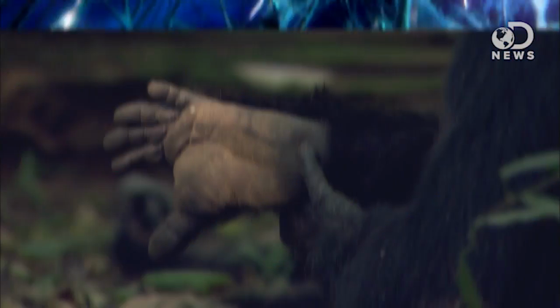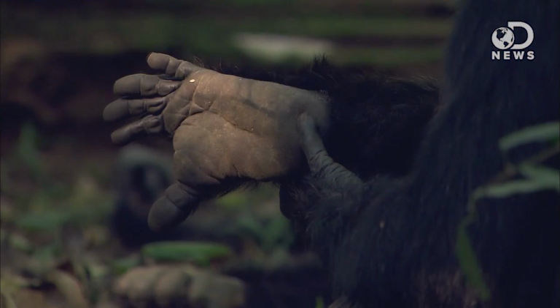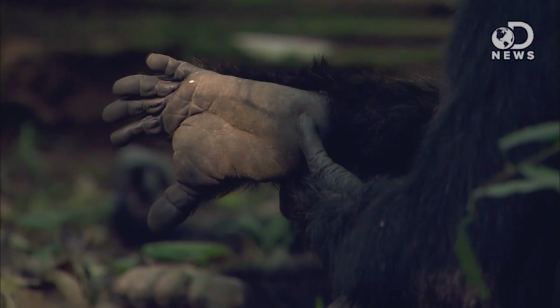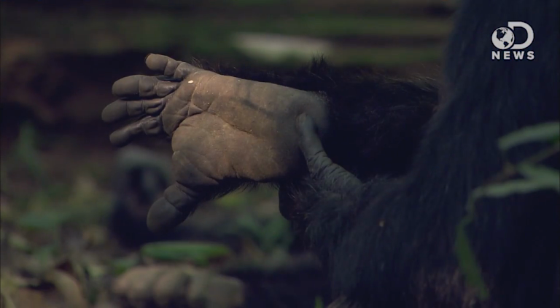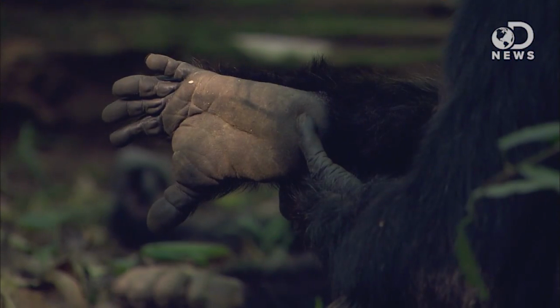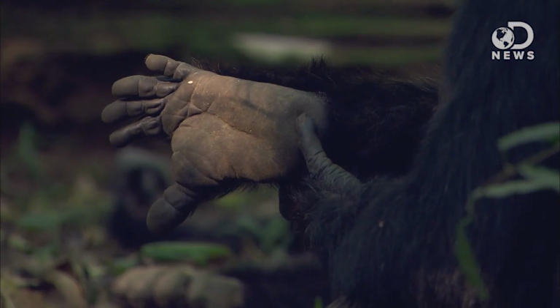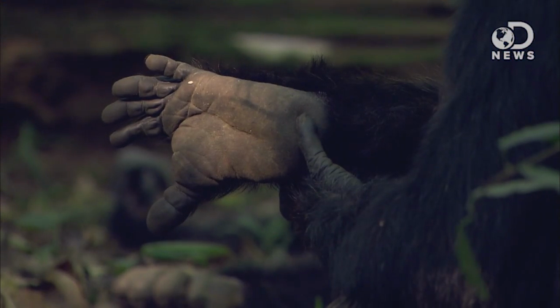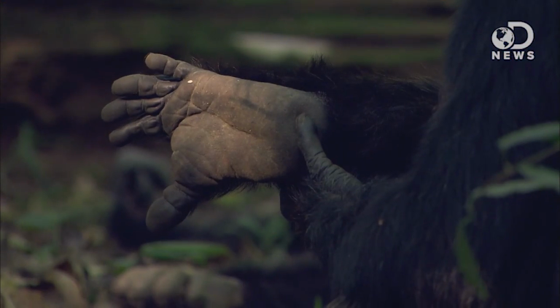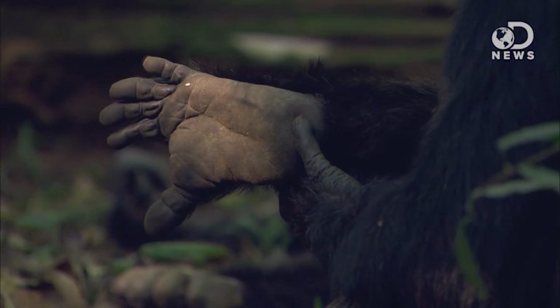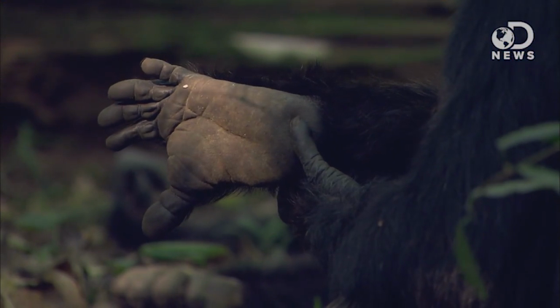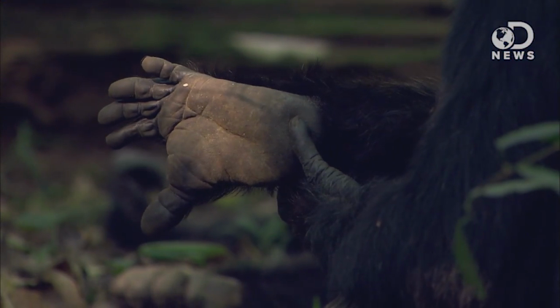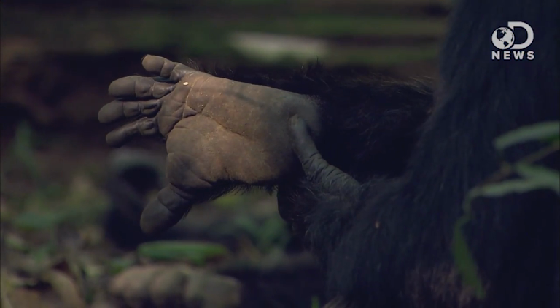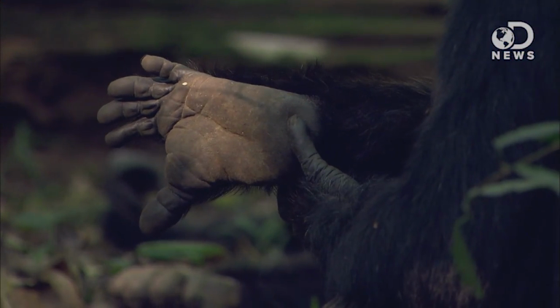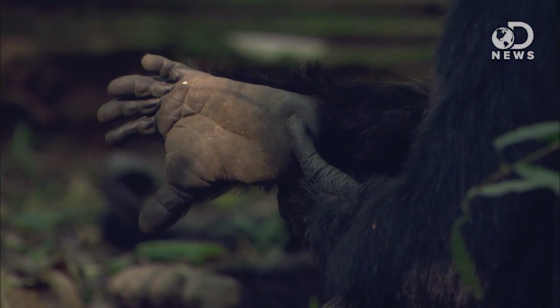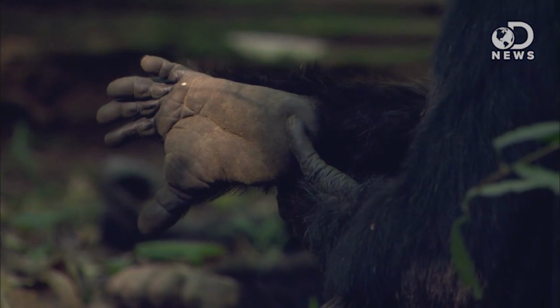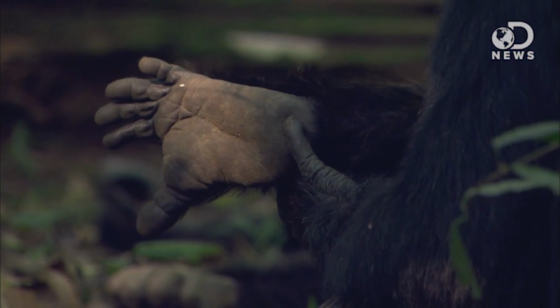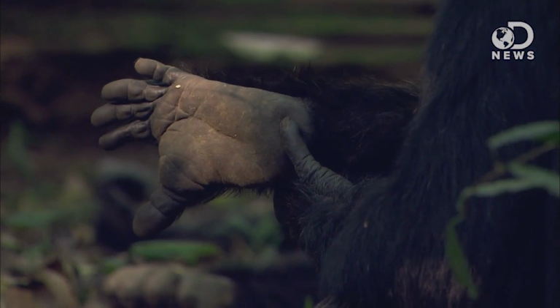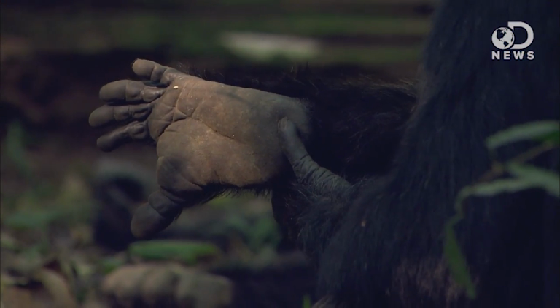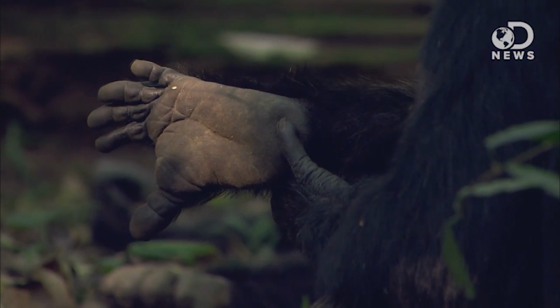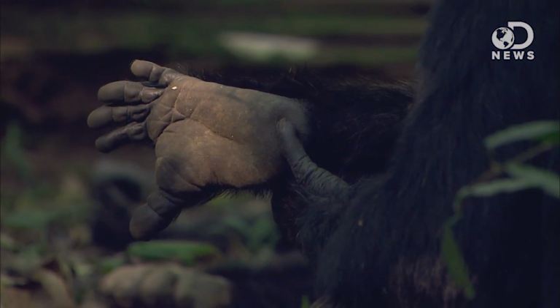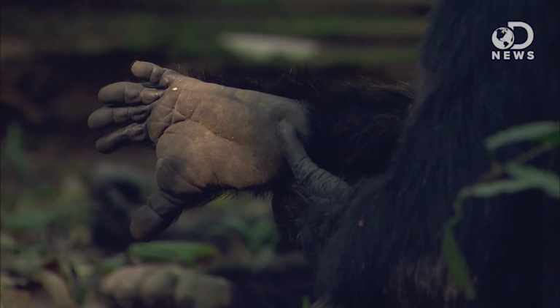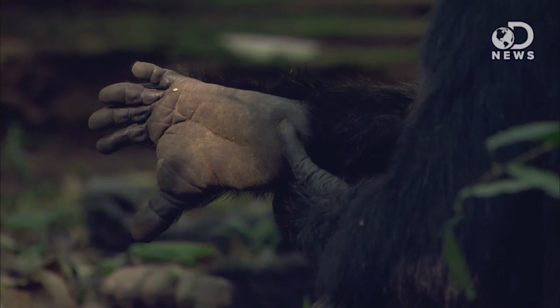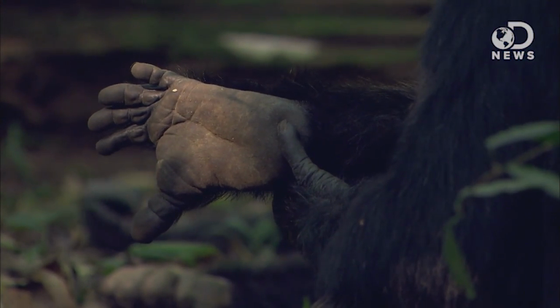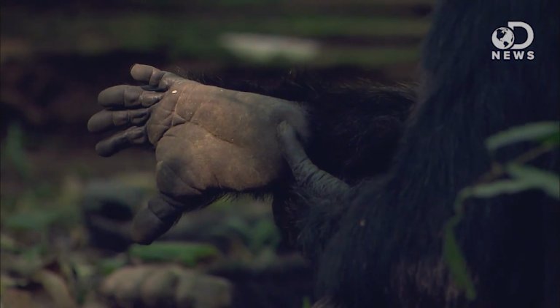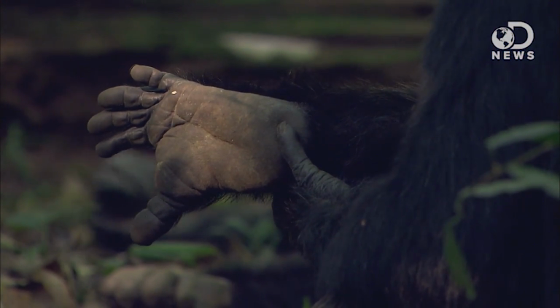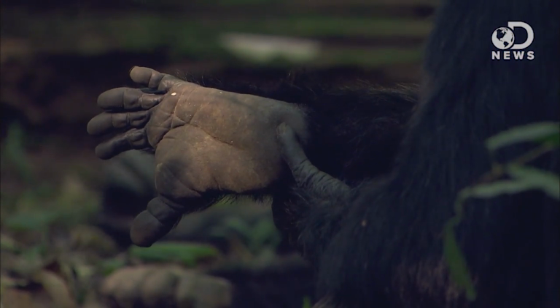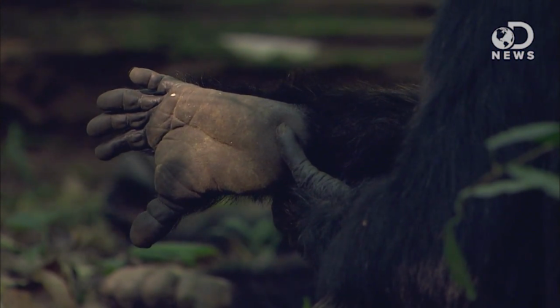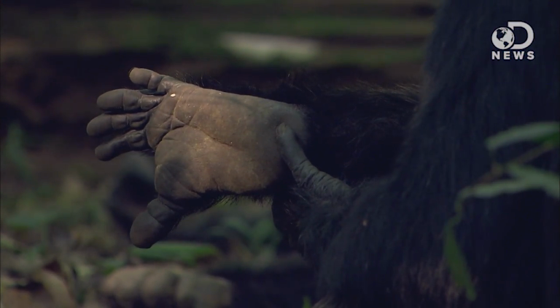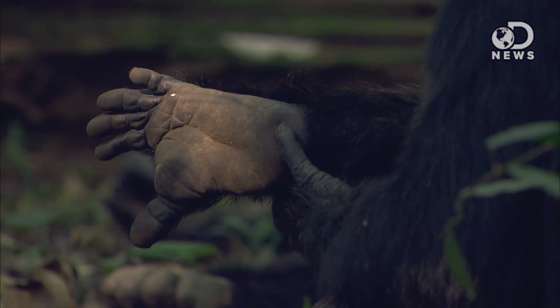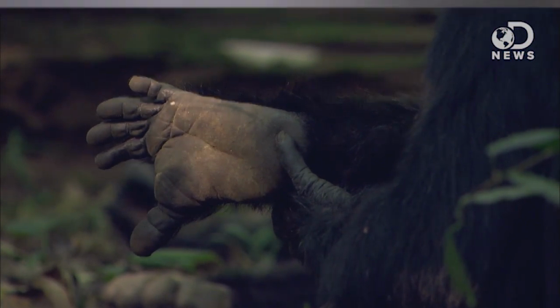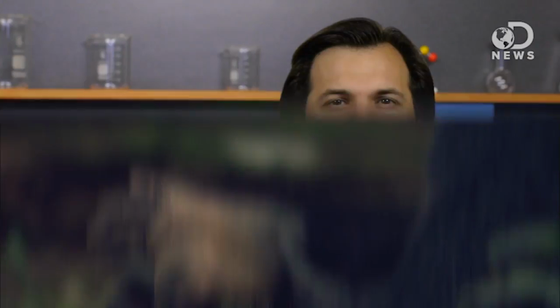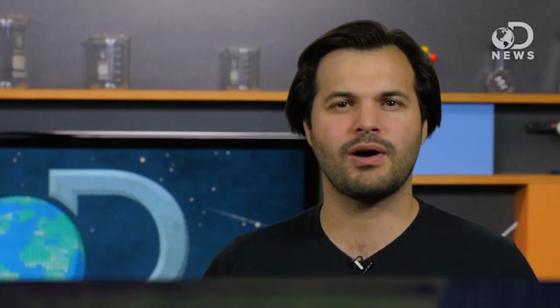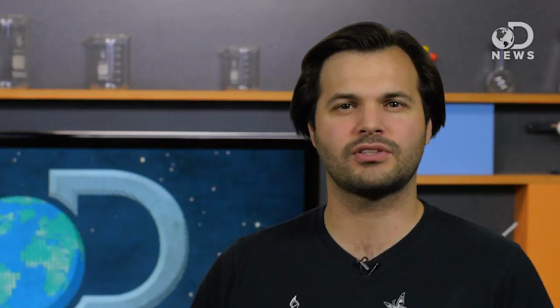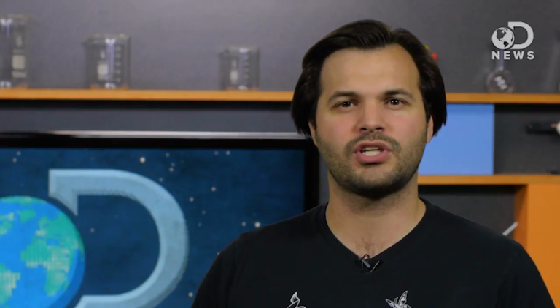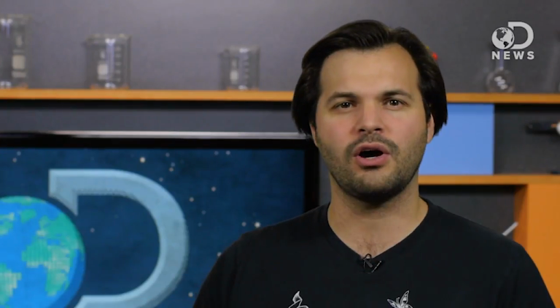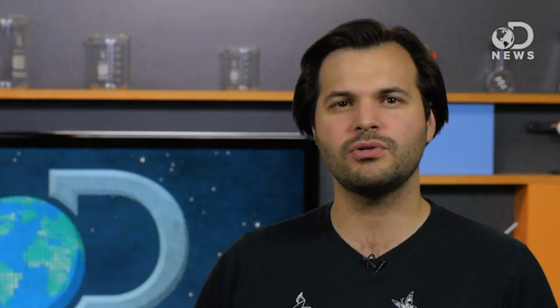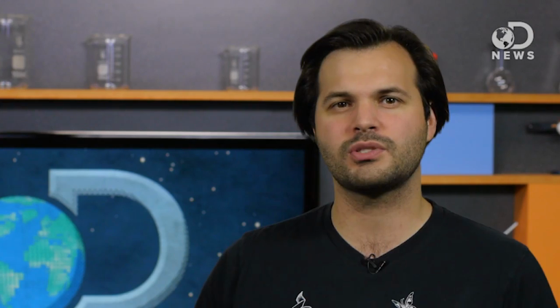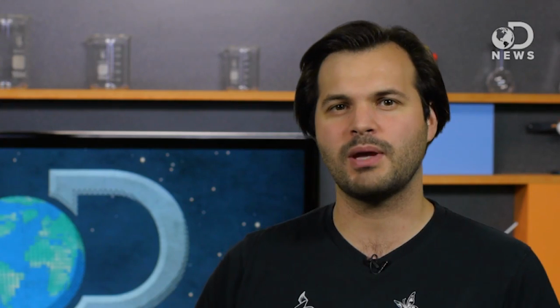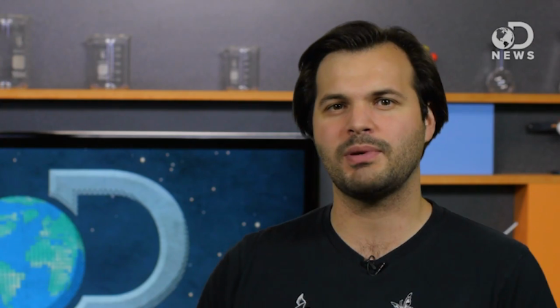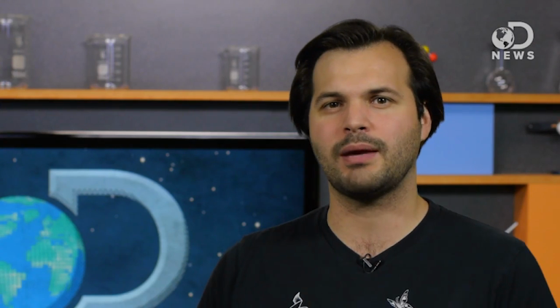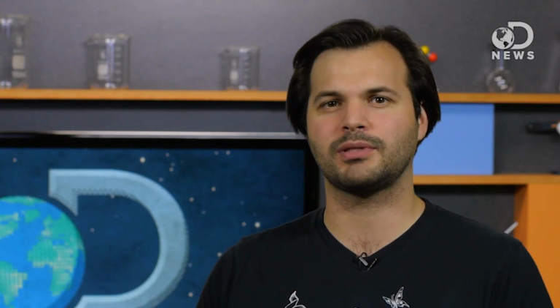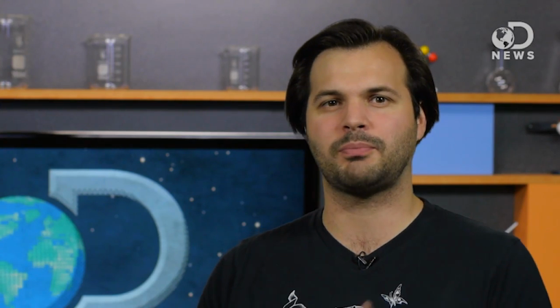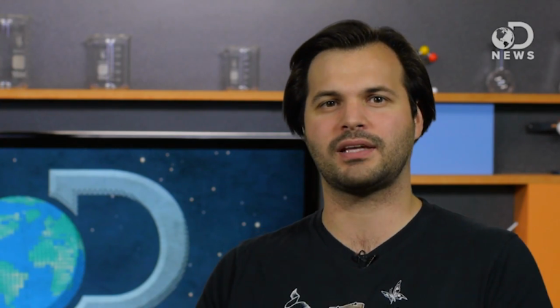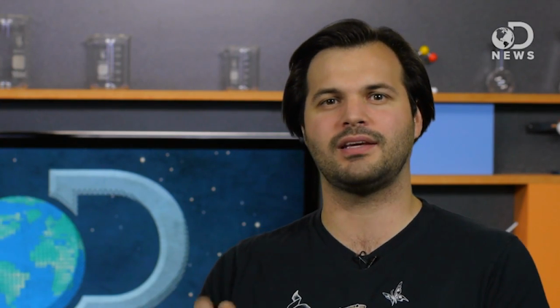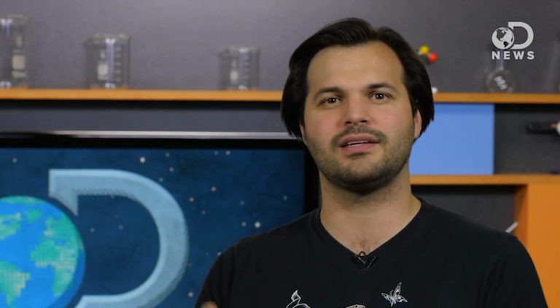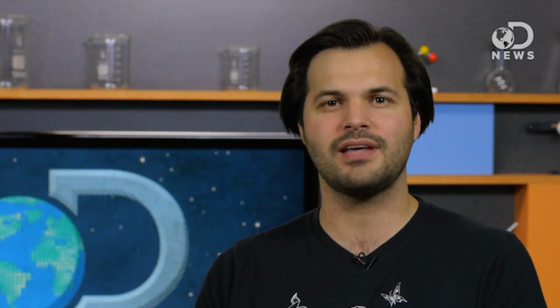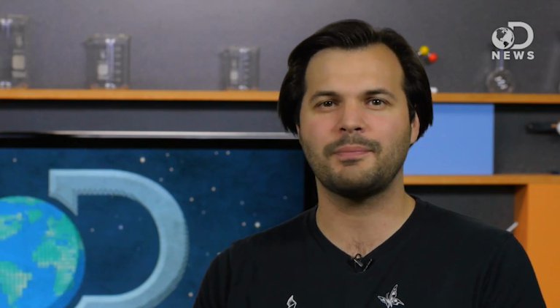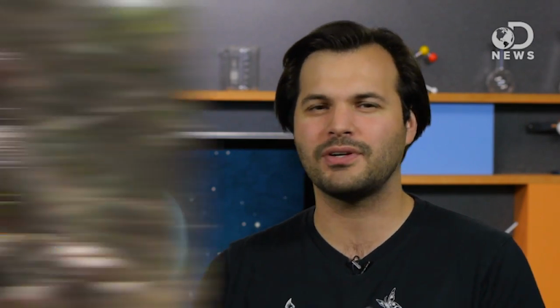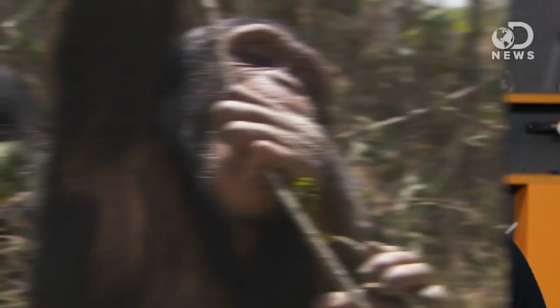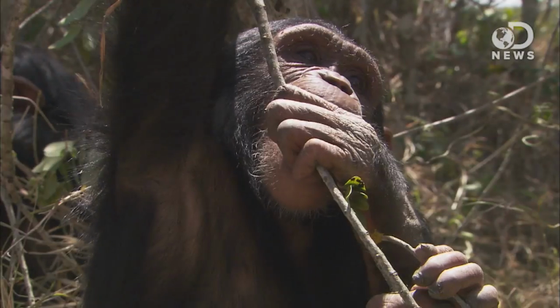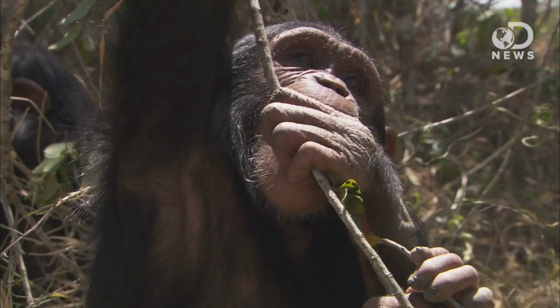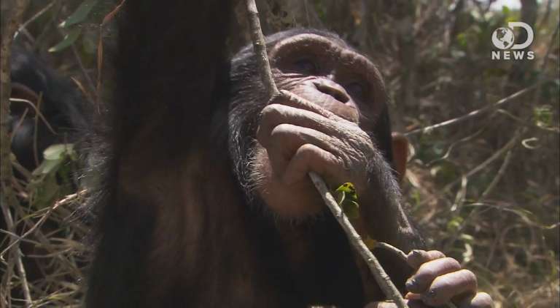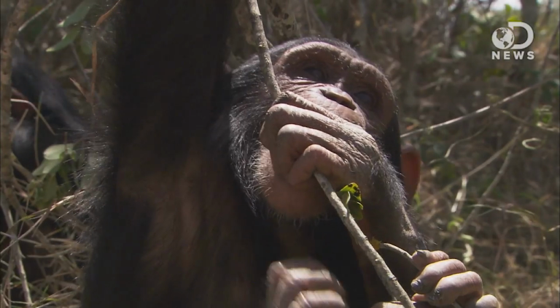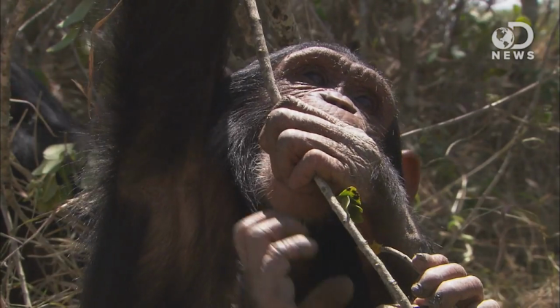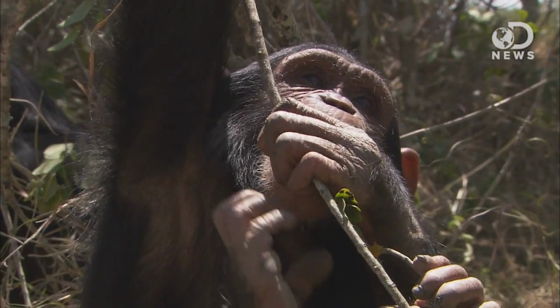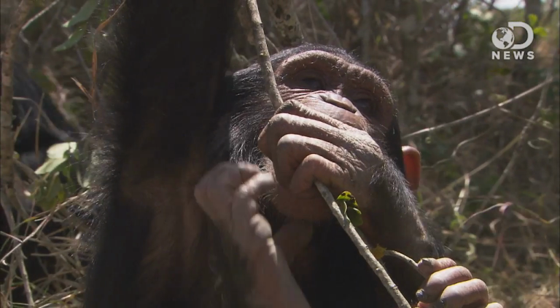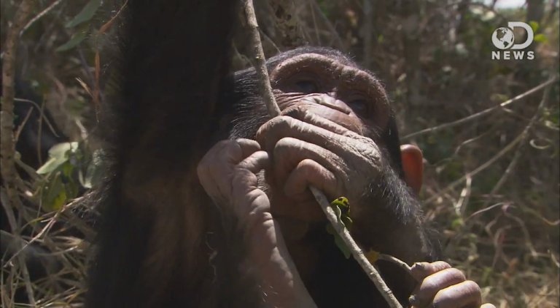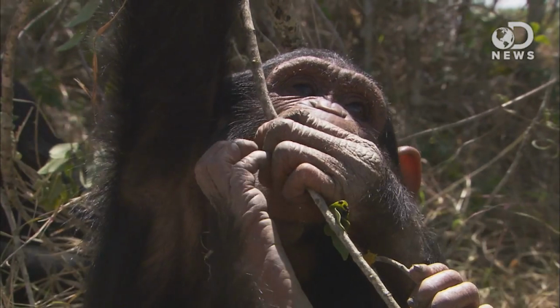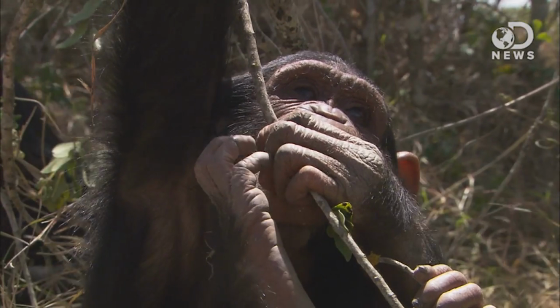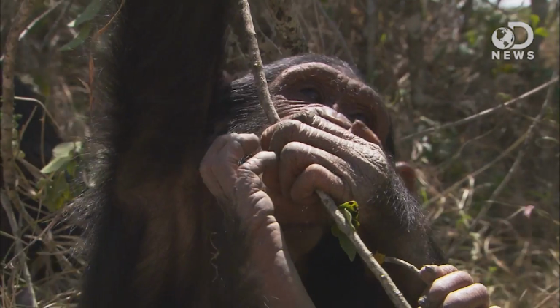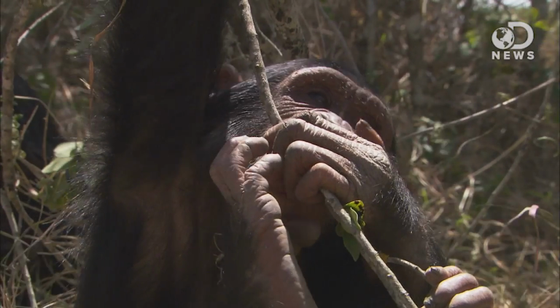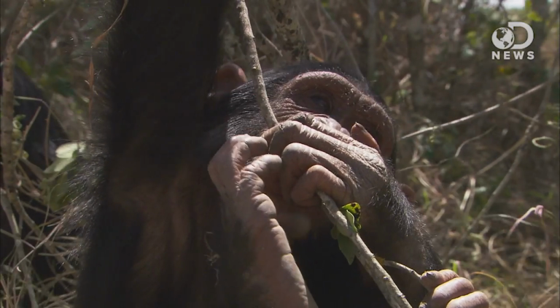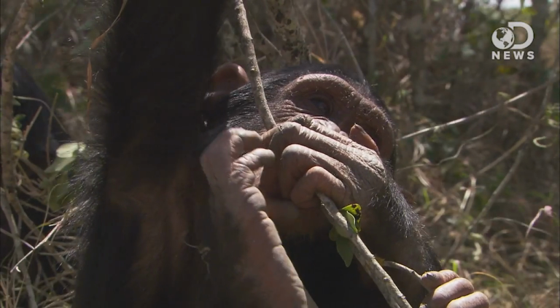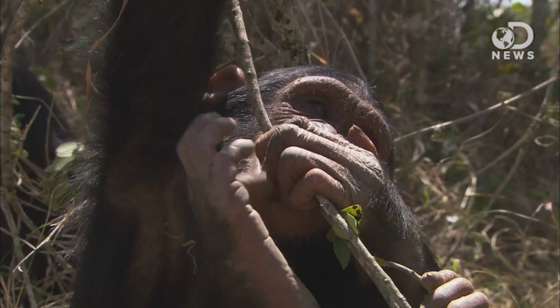With their feet, however, the map is pretty much just one location. Essentially, while toes may be able to pick things up, they're not nearly as individualized as fingers.